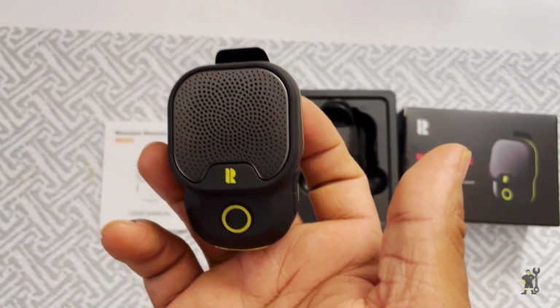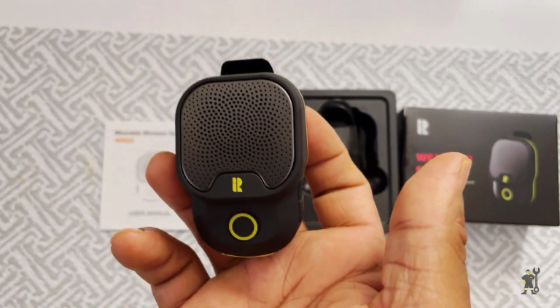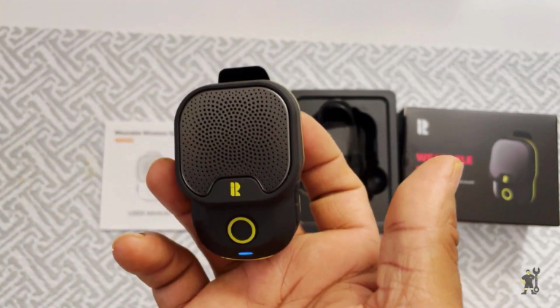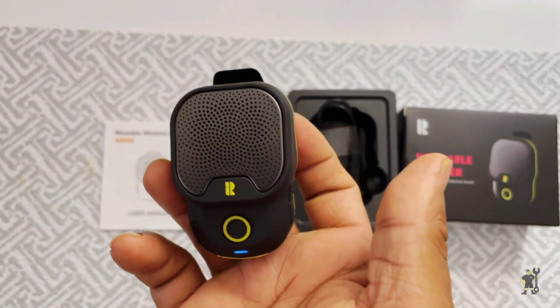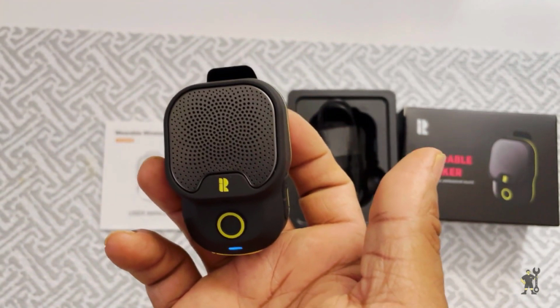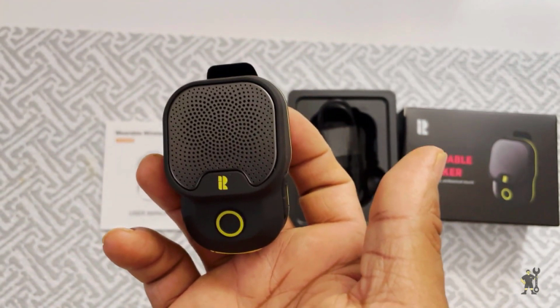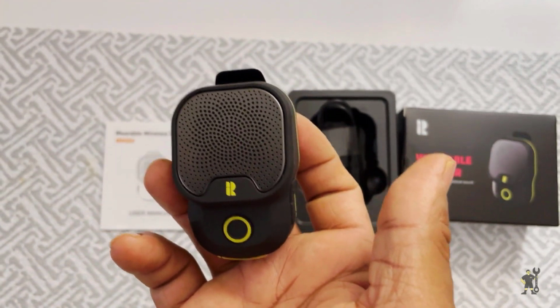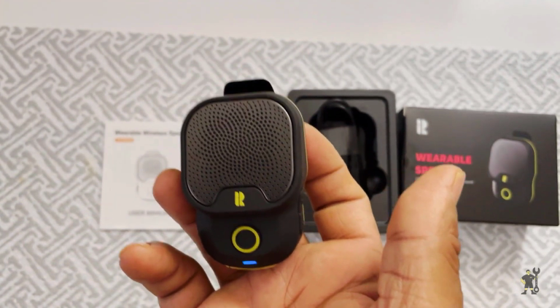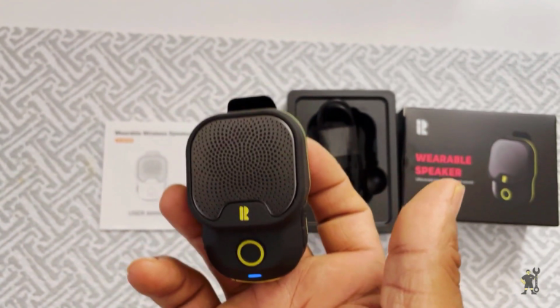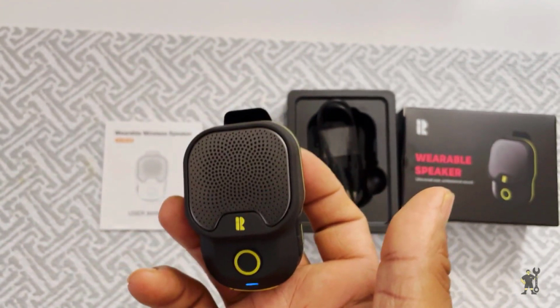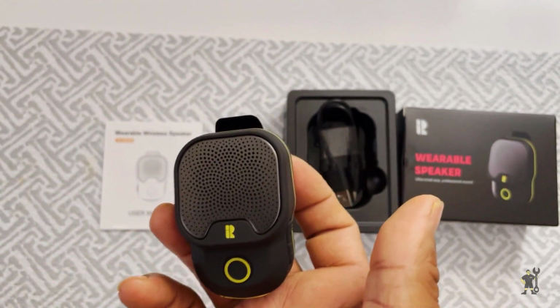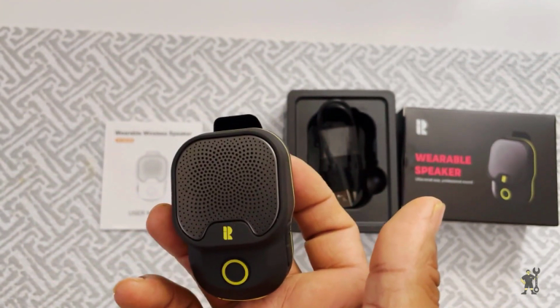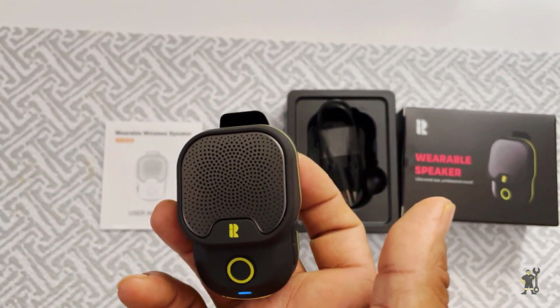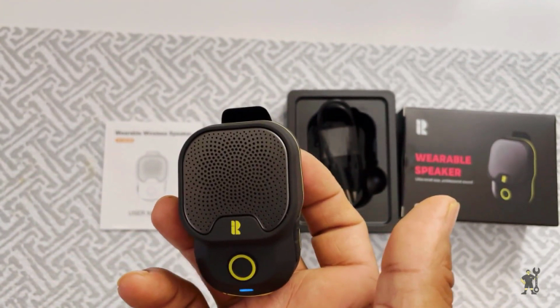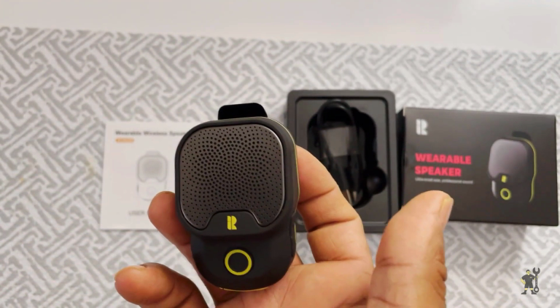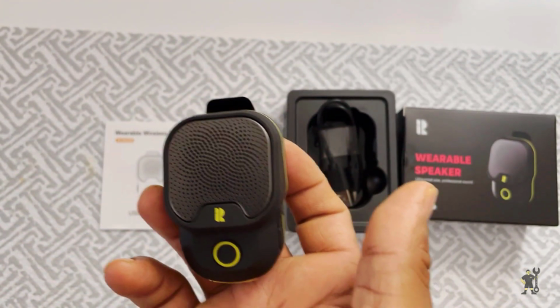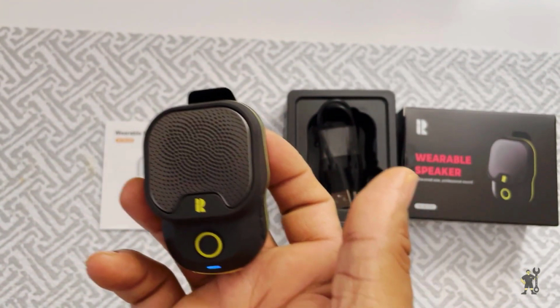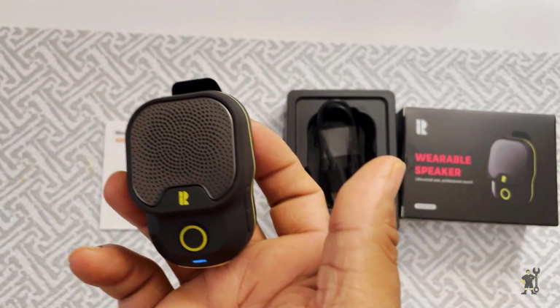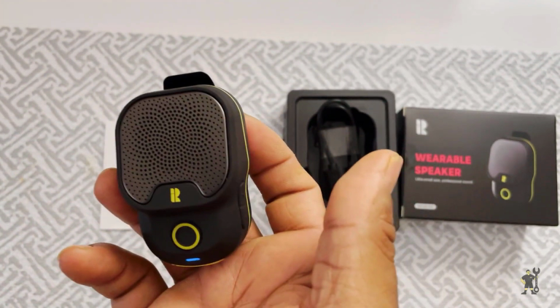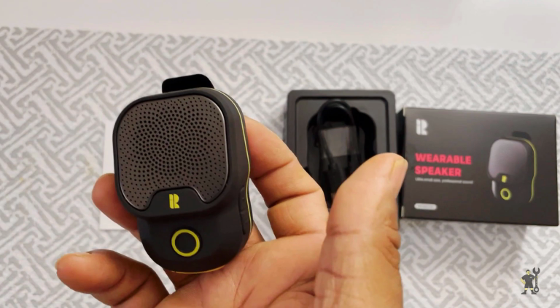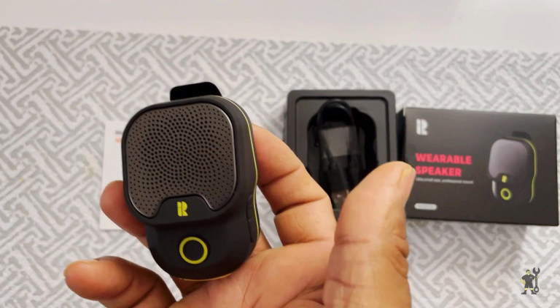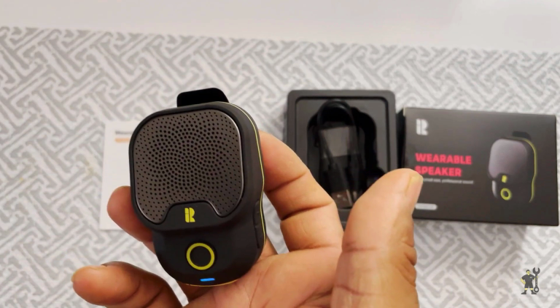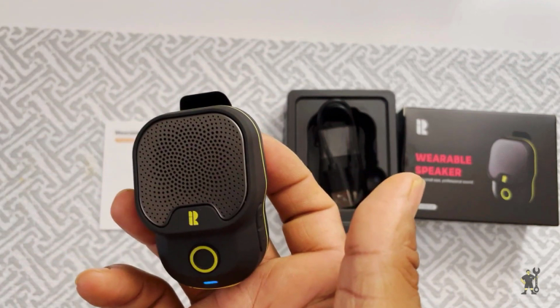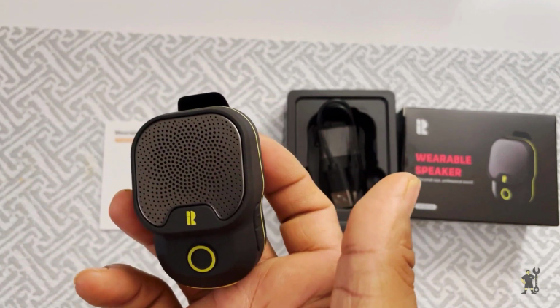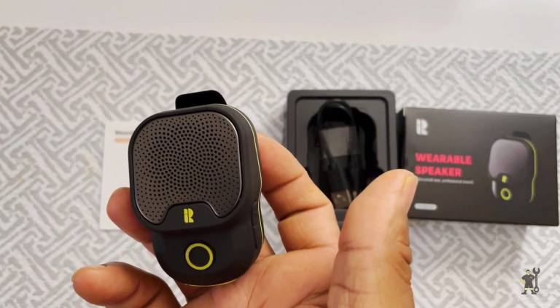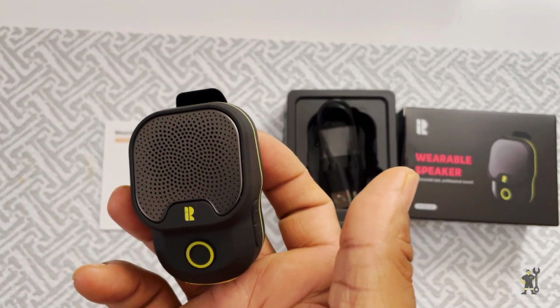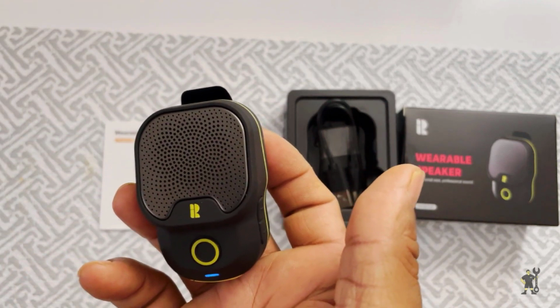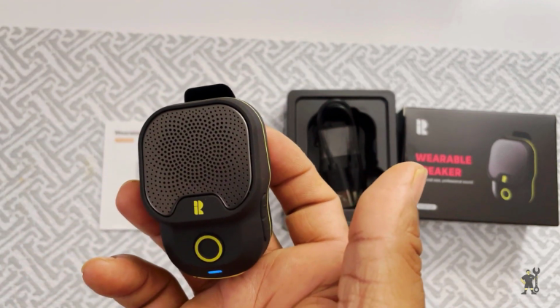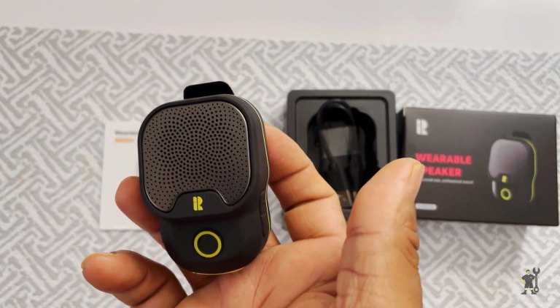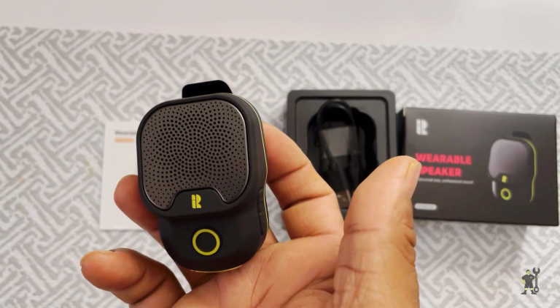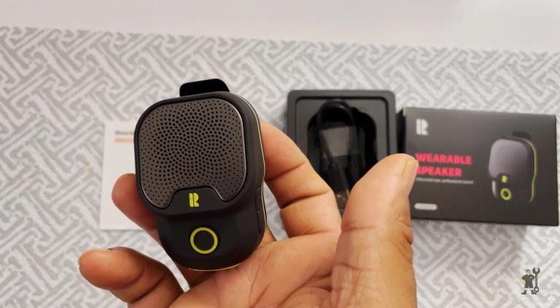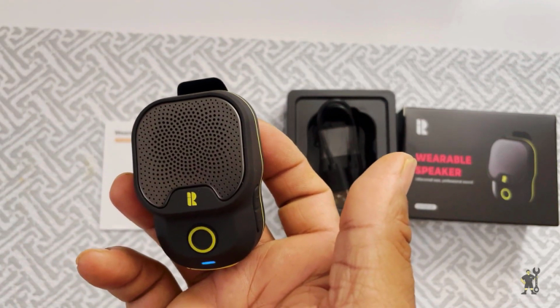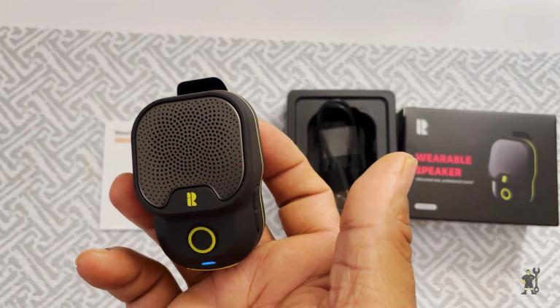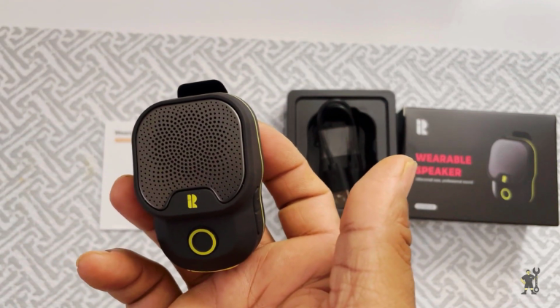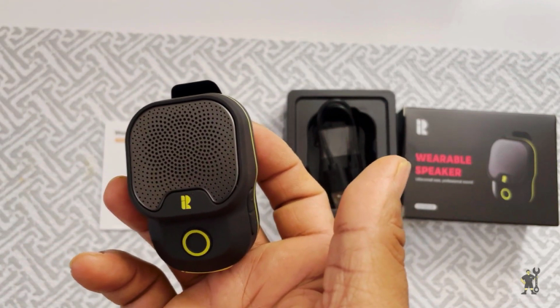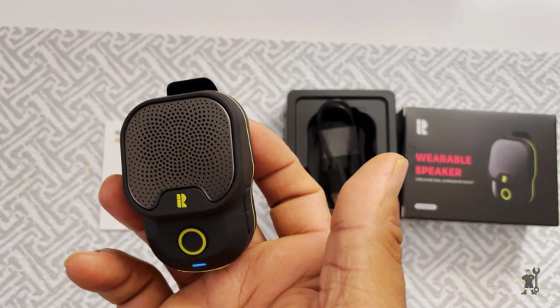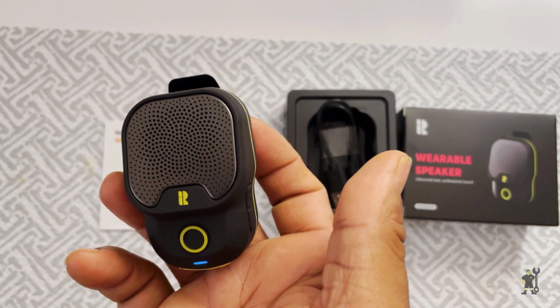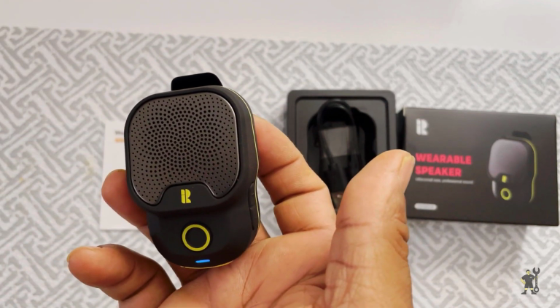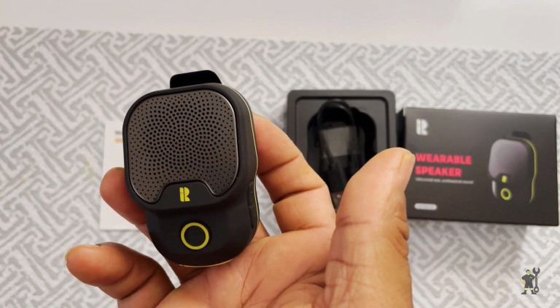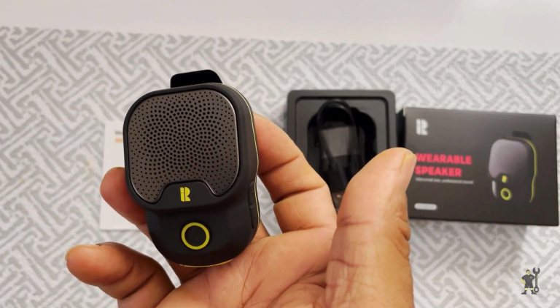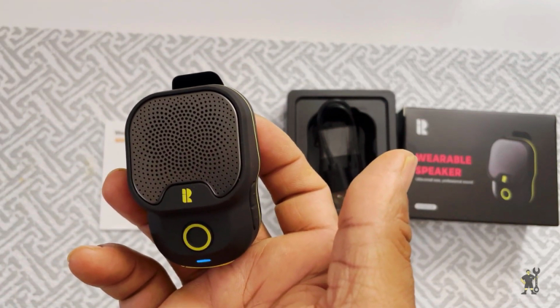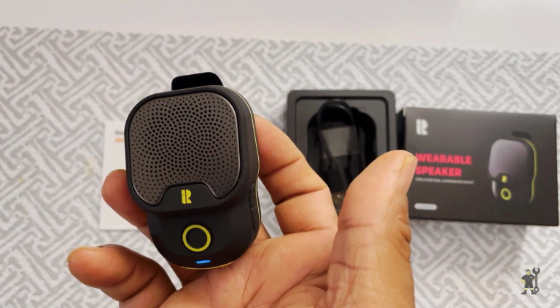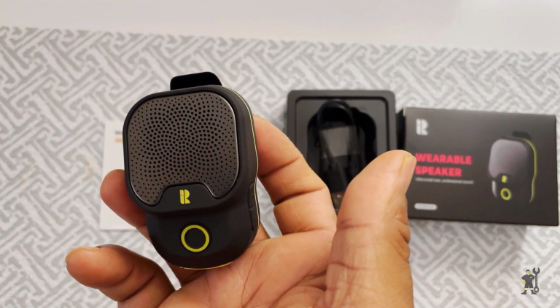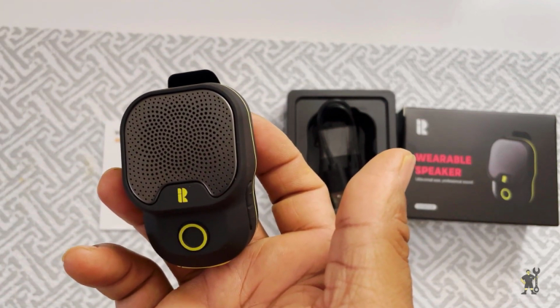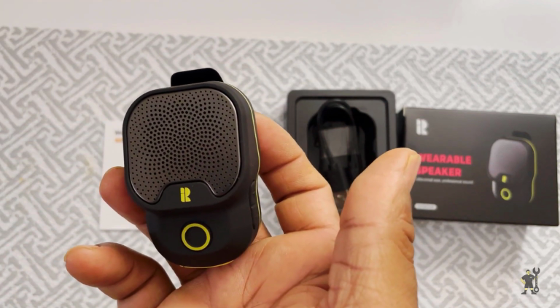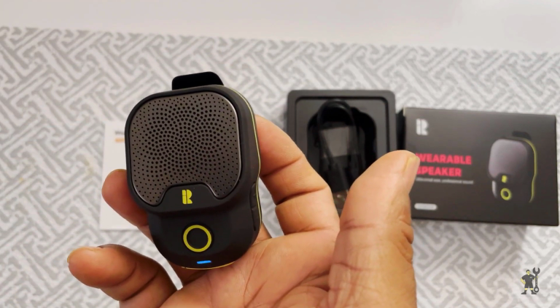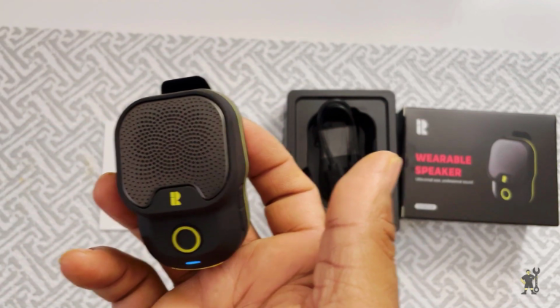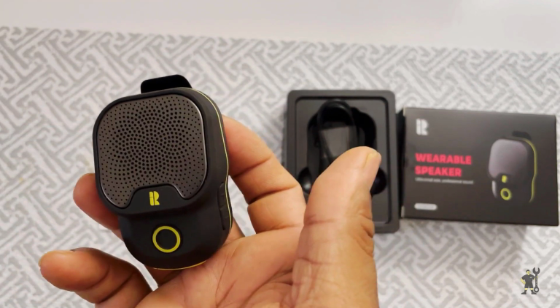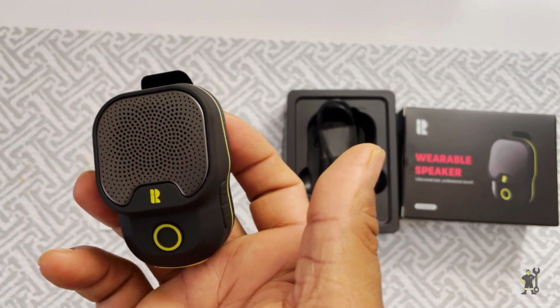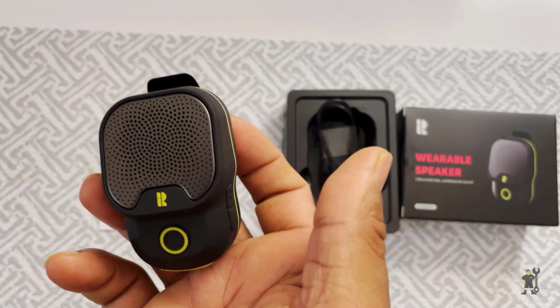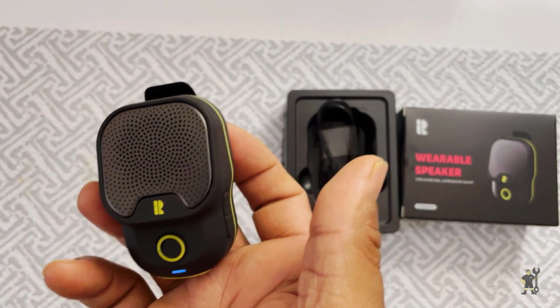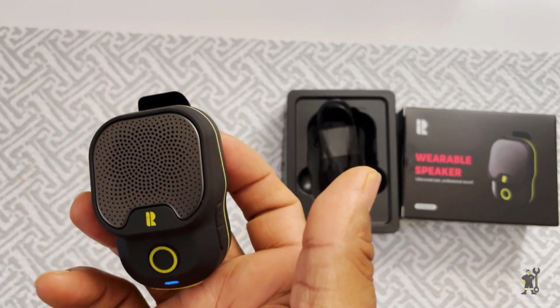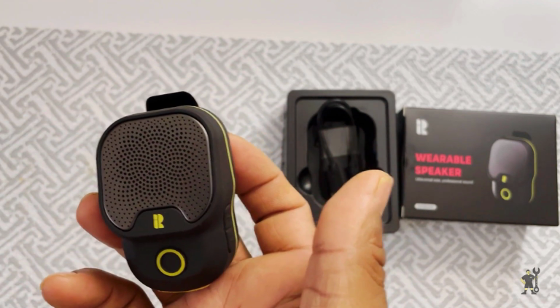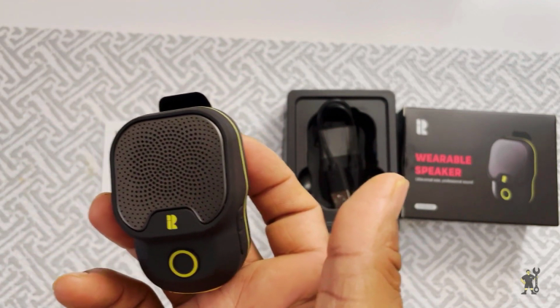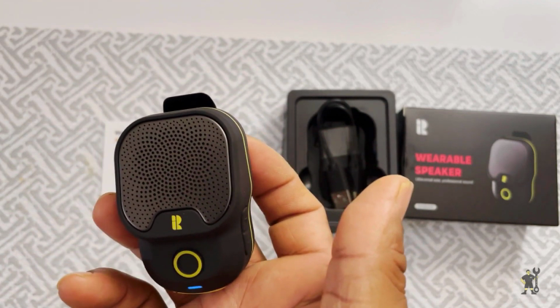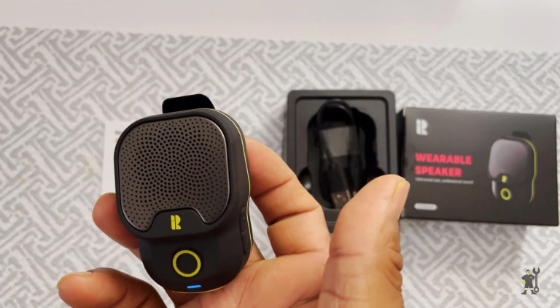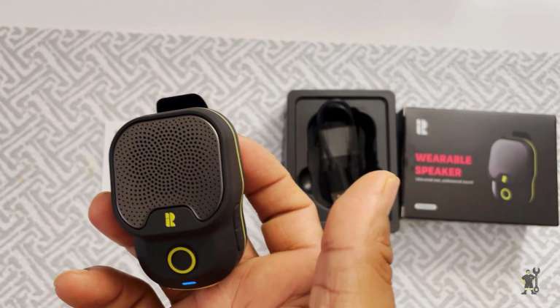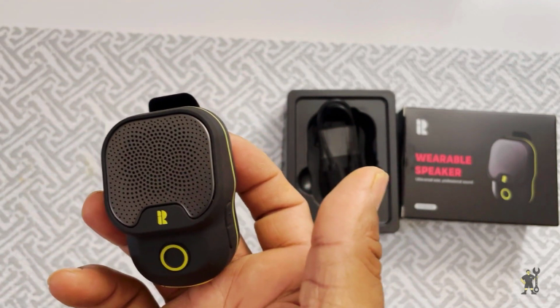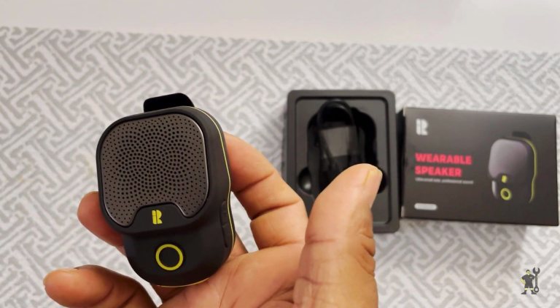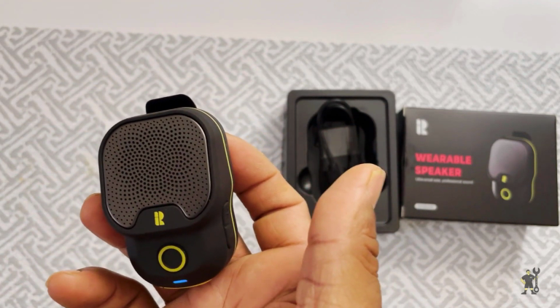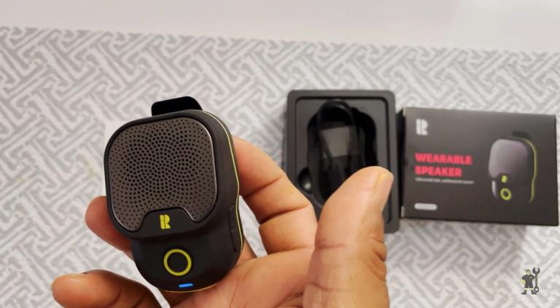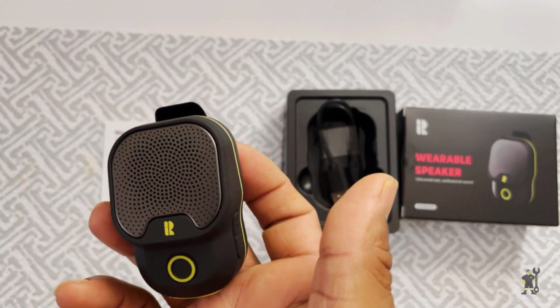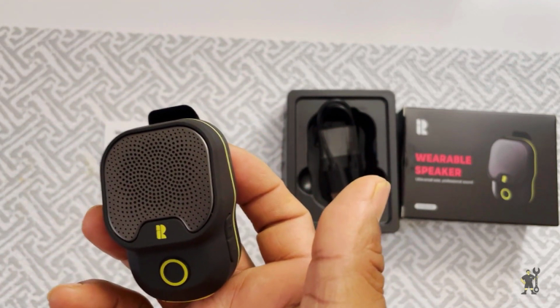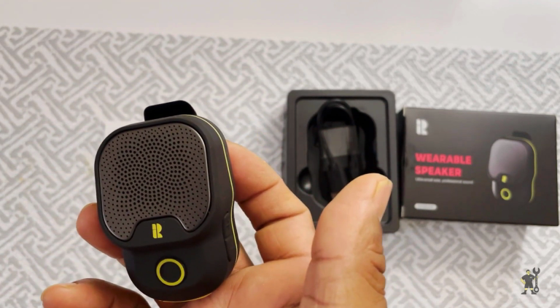Plus, with its active noise suppression feature, your phone calls will be clear, even in noisy environments.